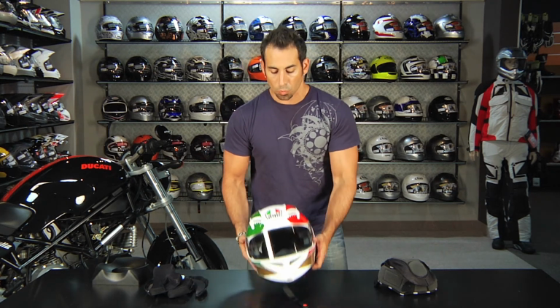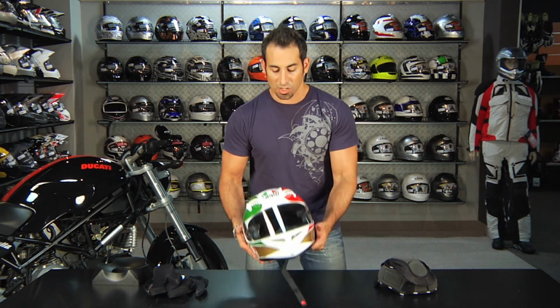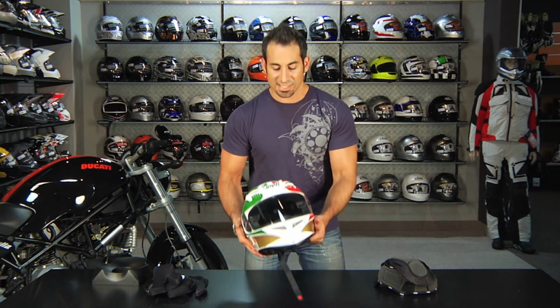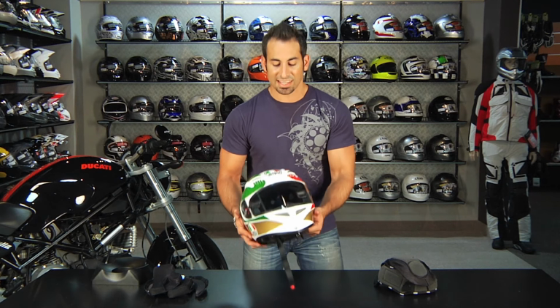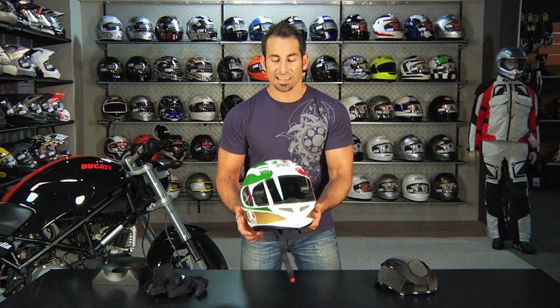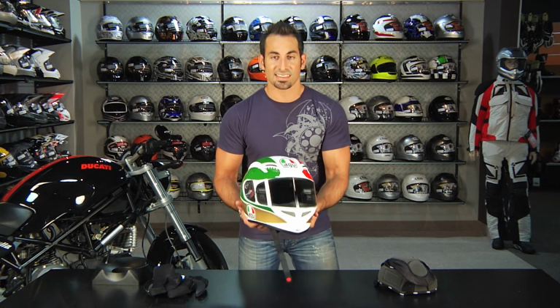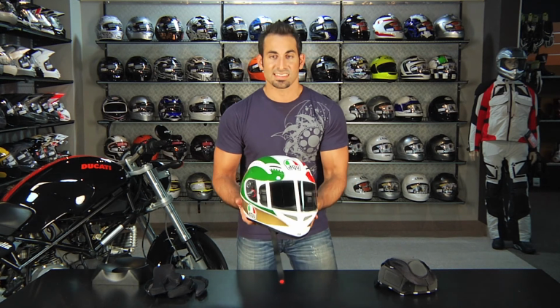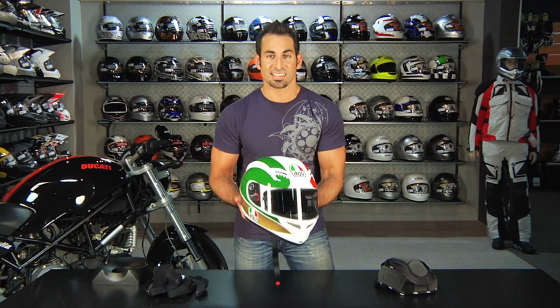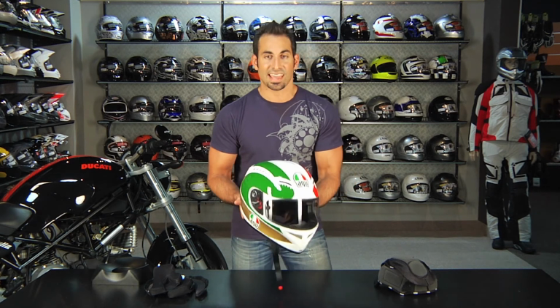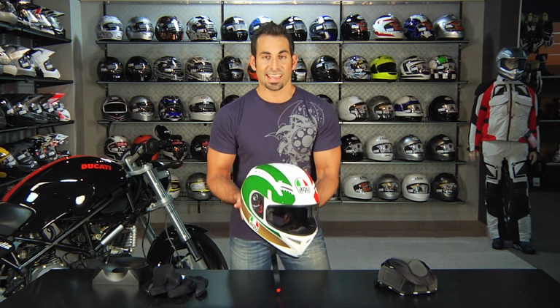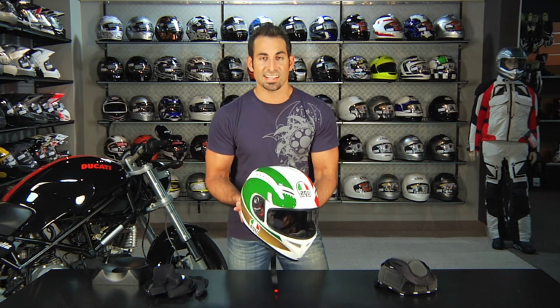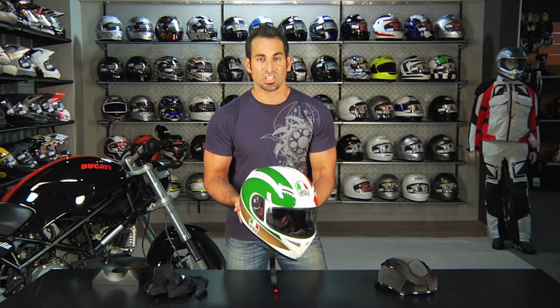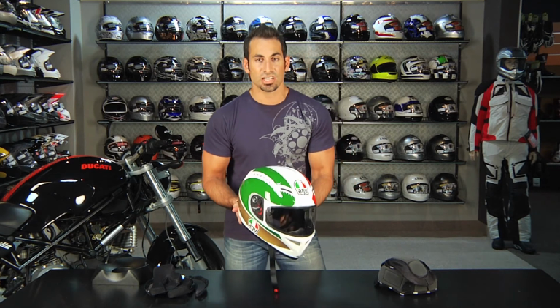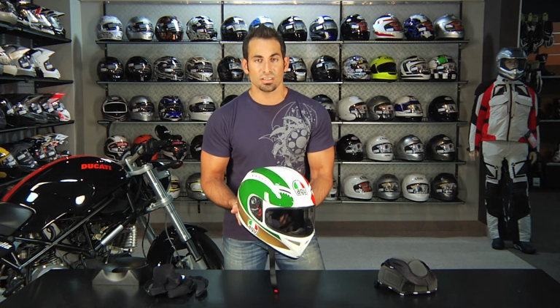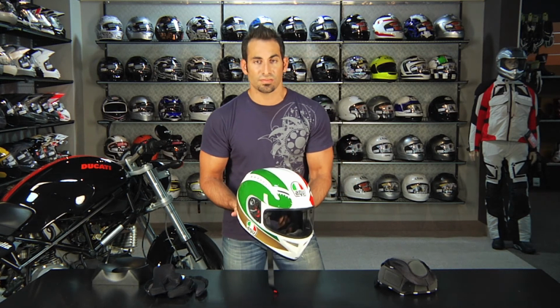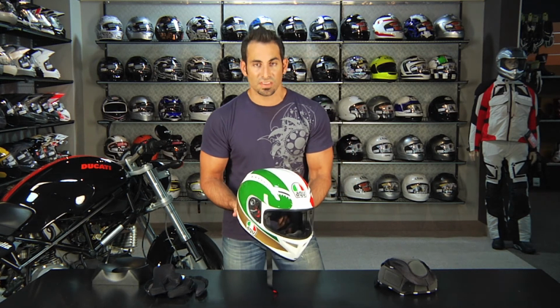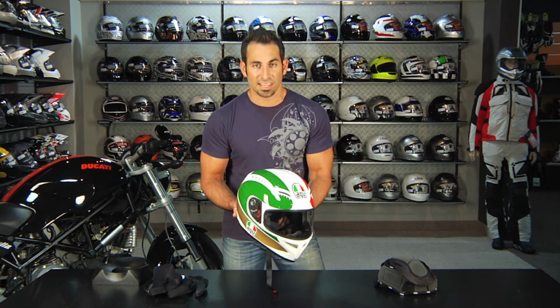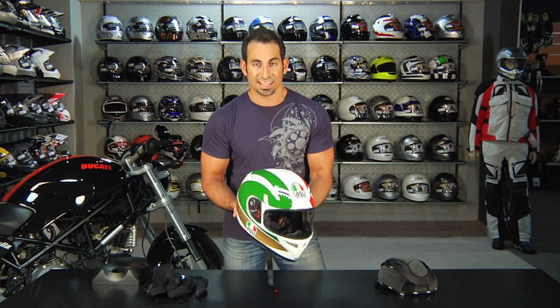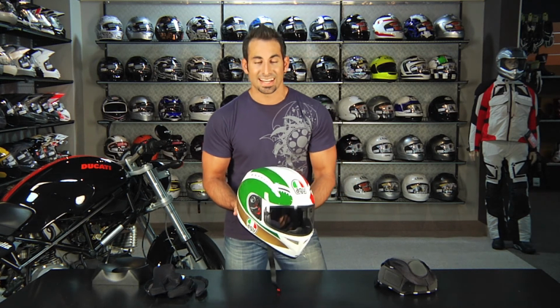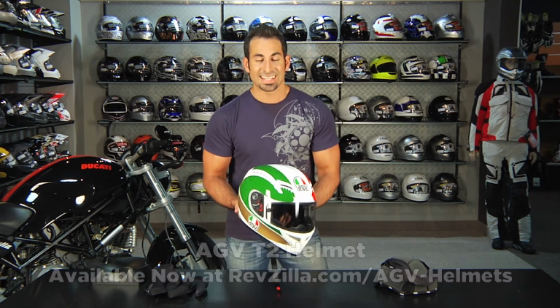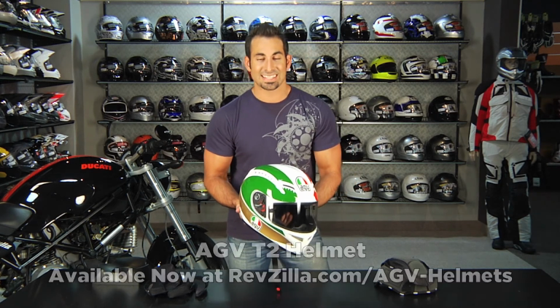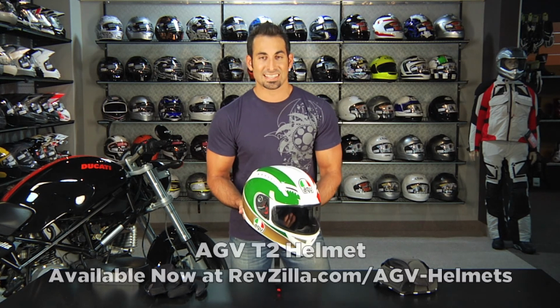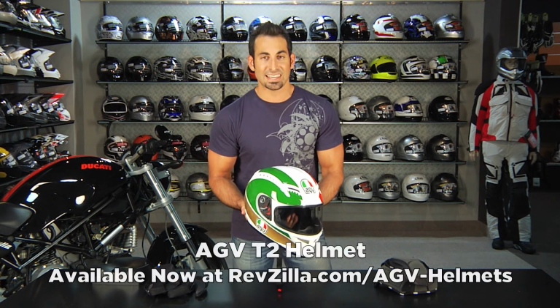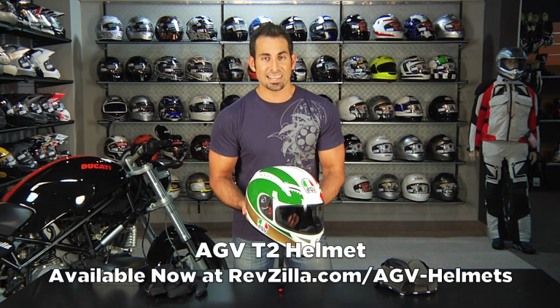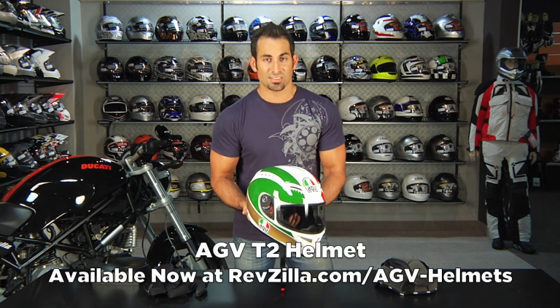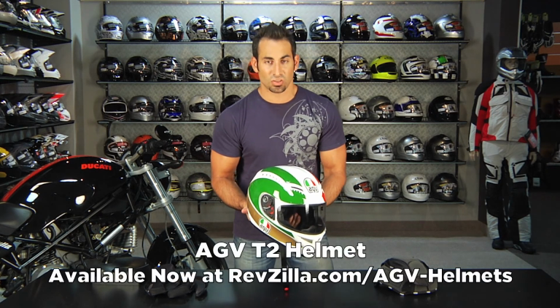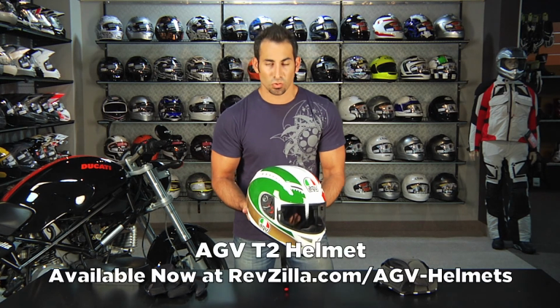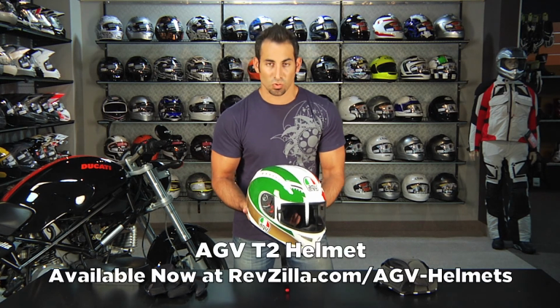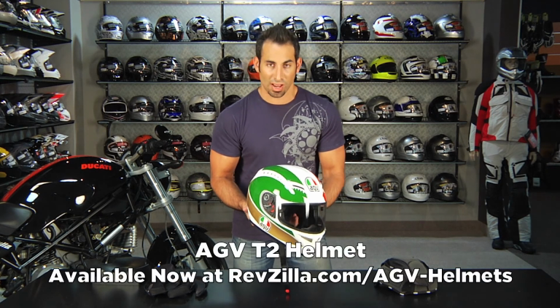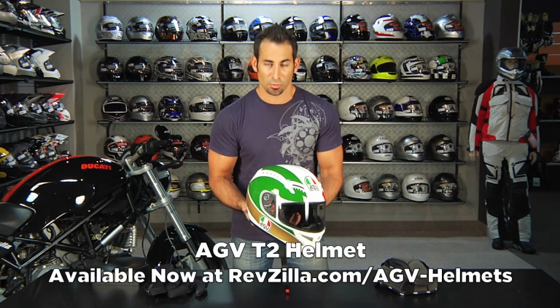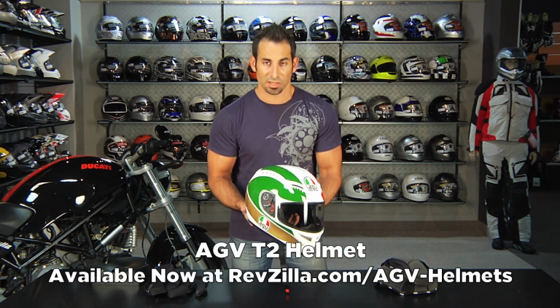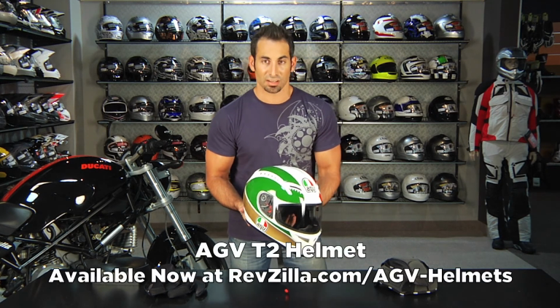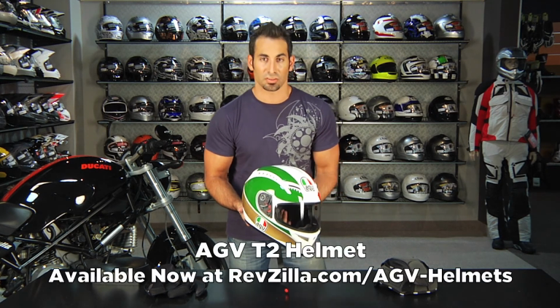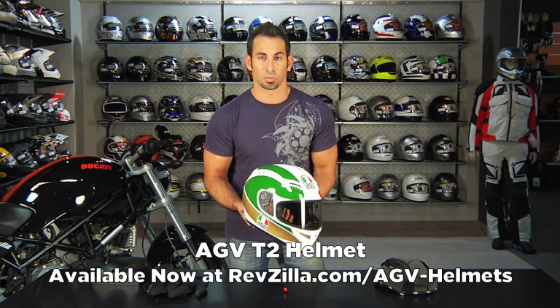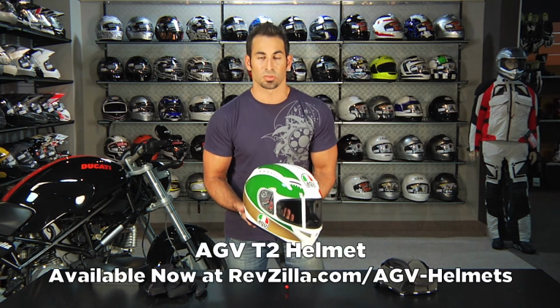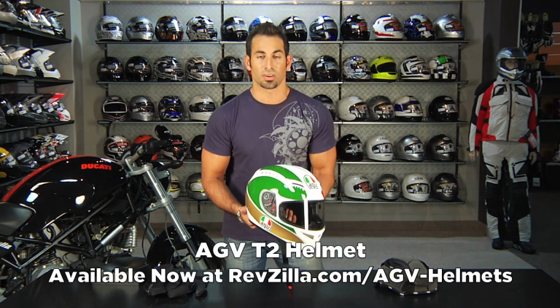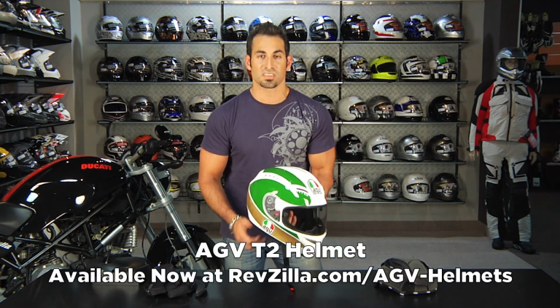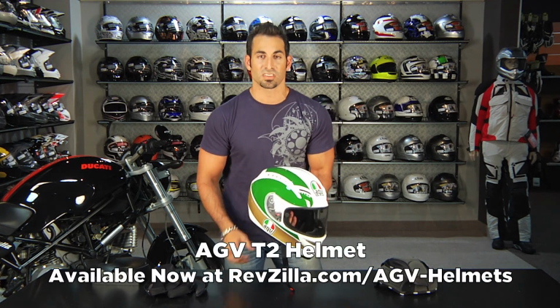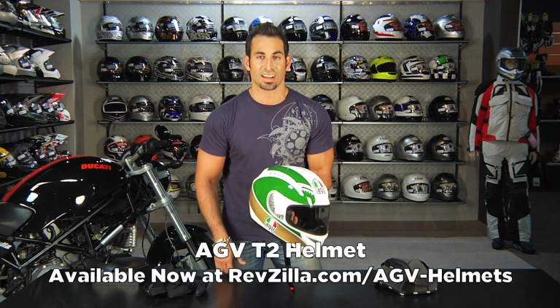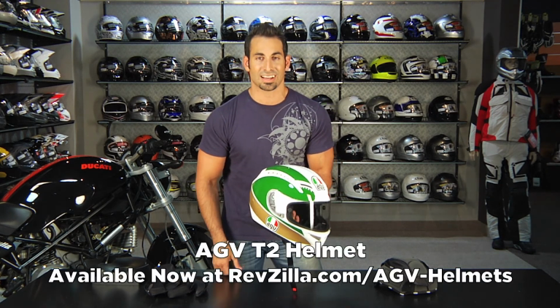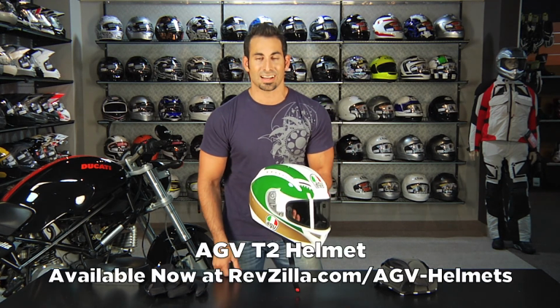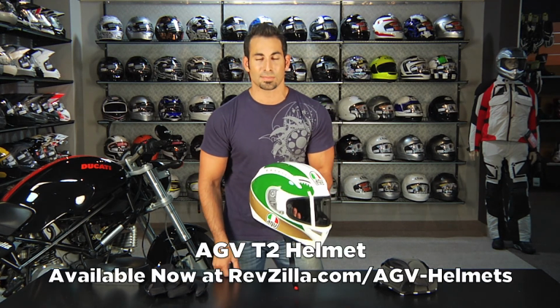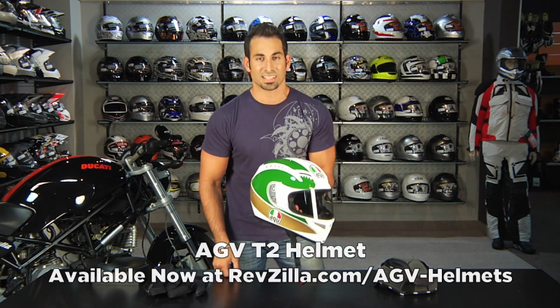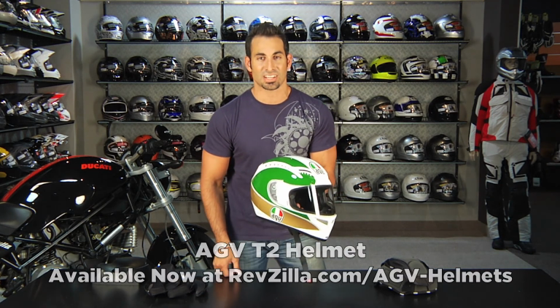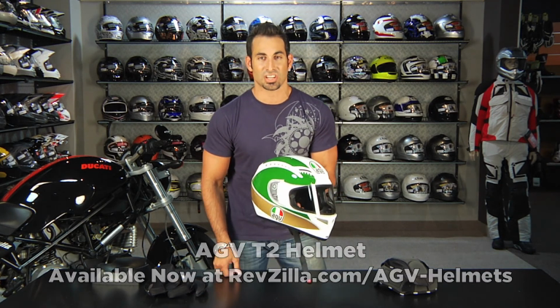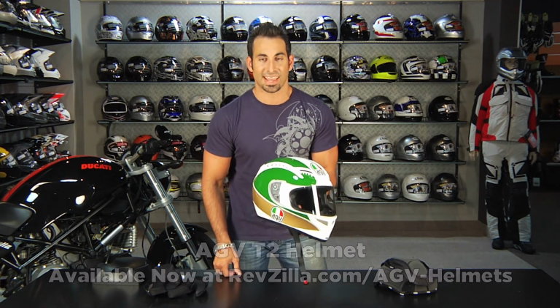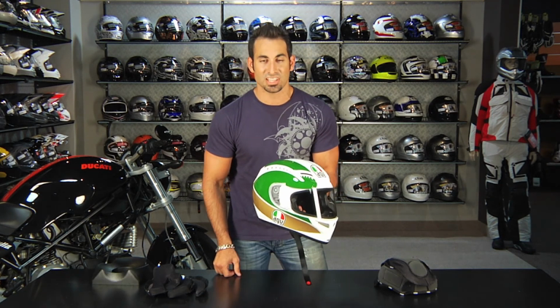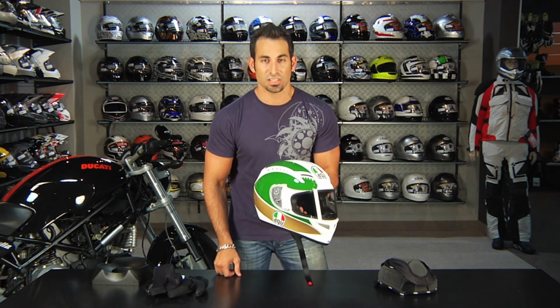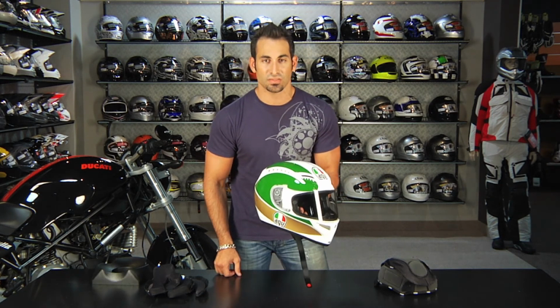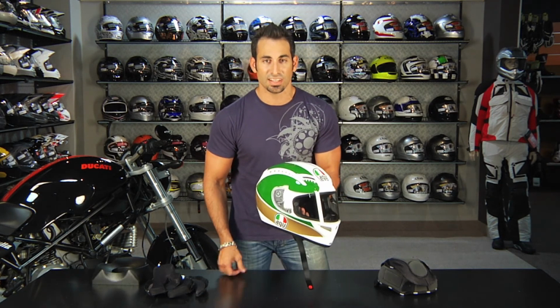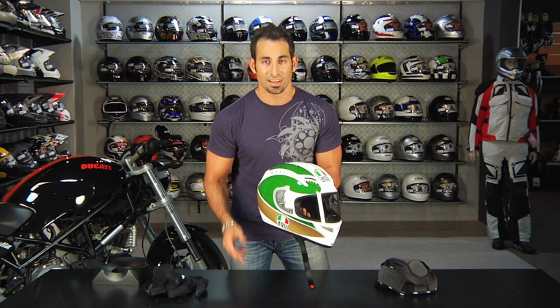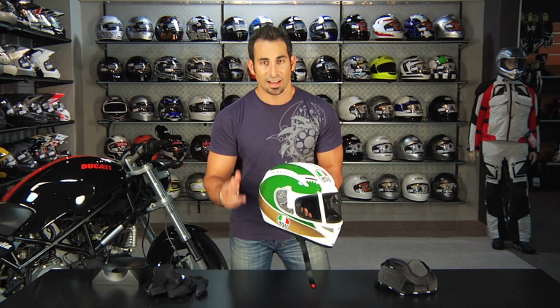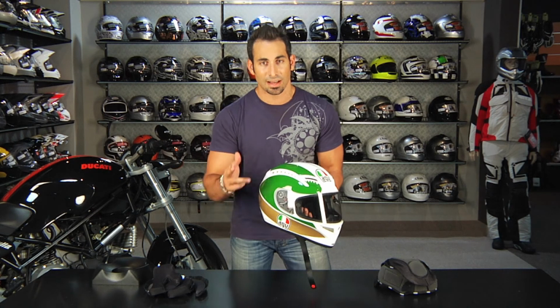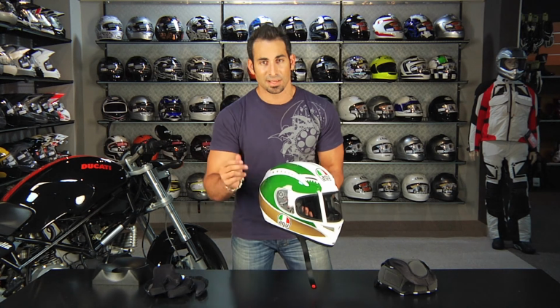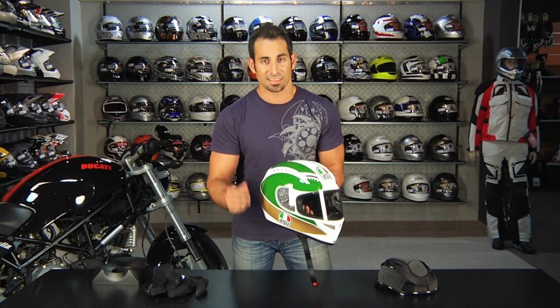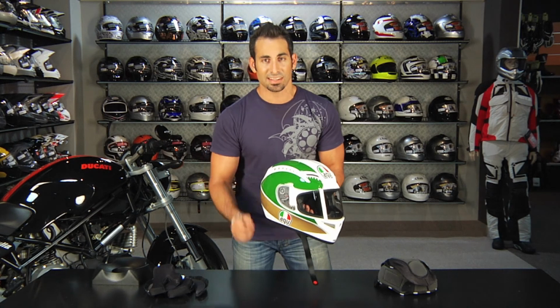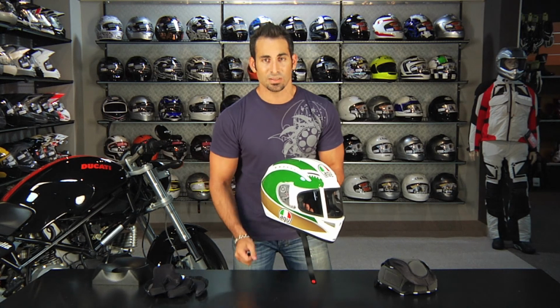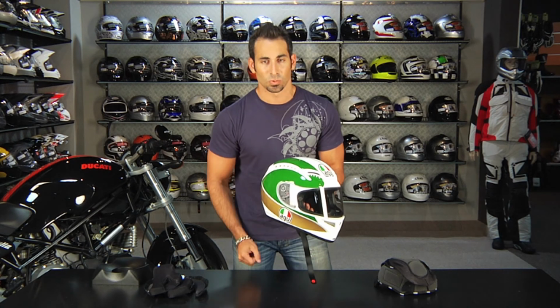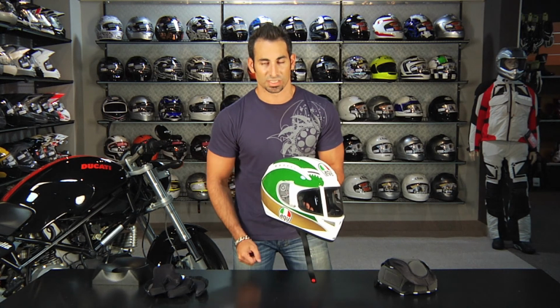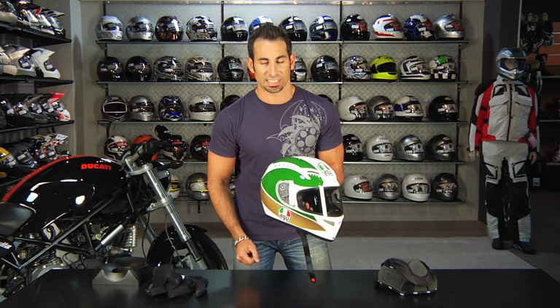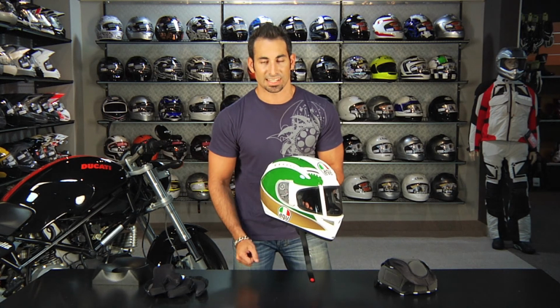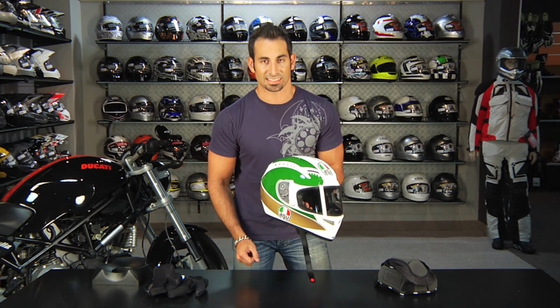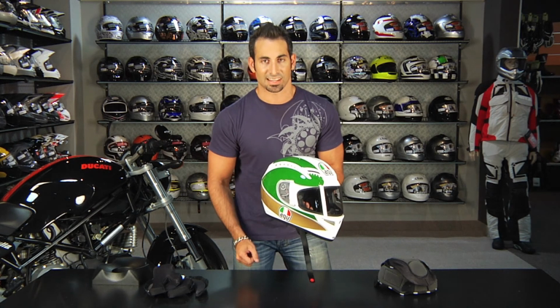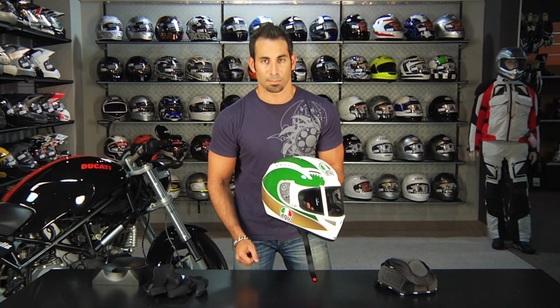Once again, this is the AGV T2 helmet available at RevZilla.com/AGV. I'm Anthony — we'll see you next time.